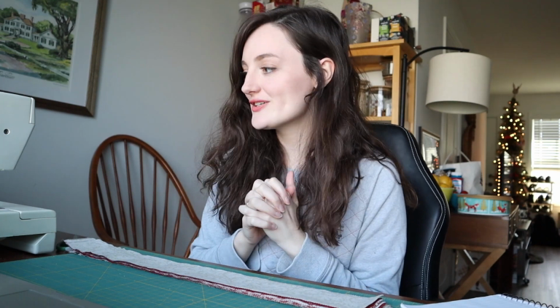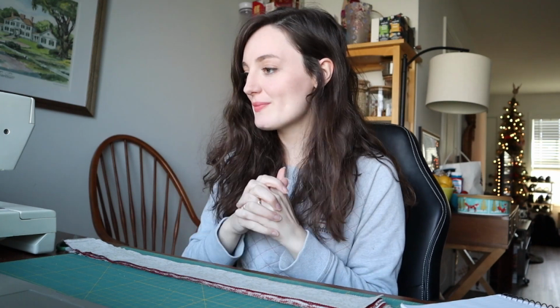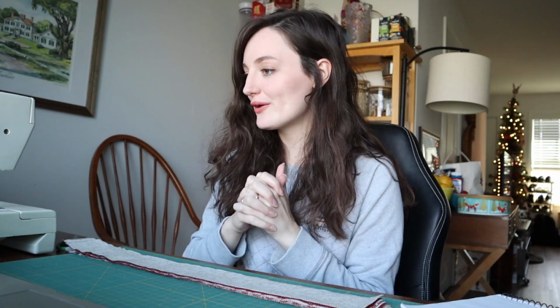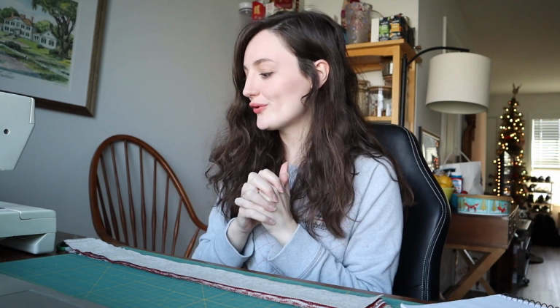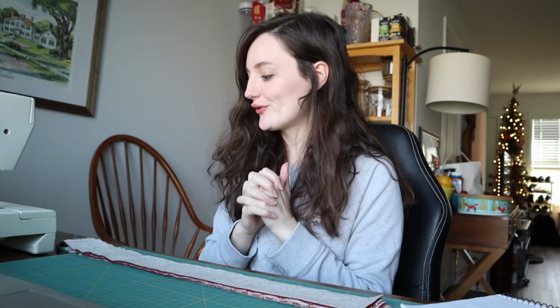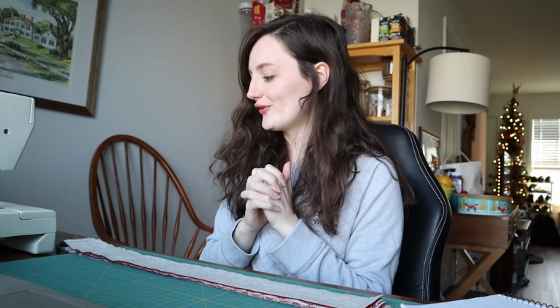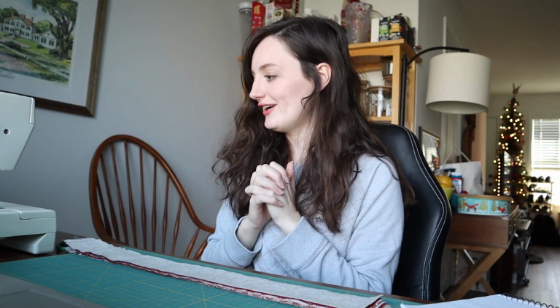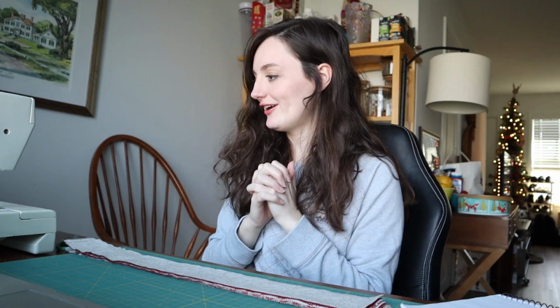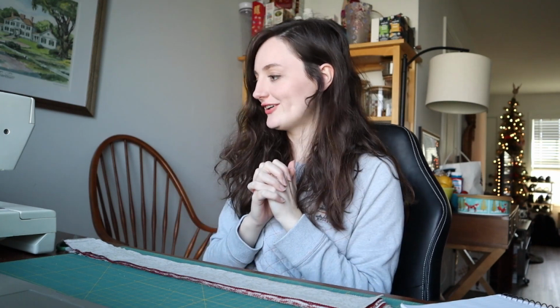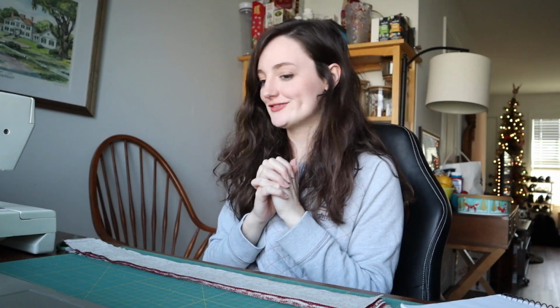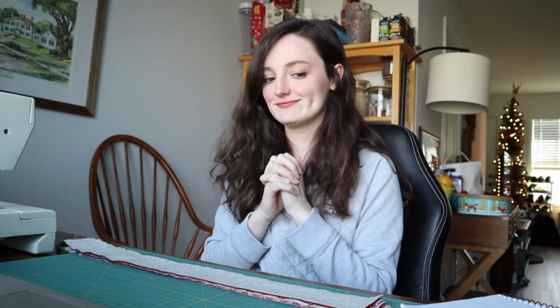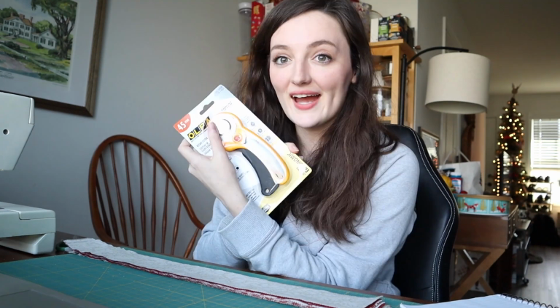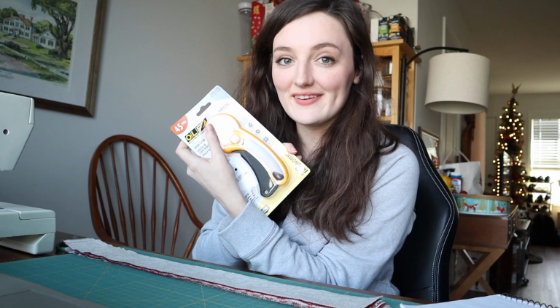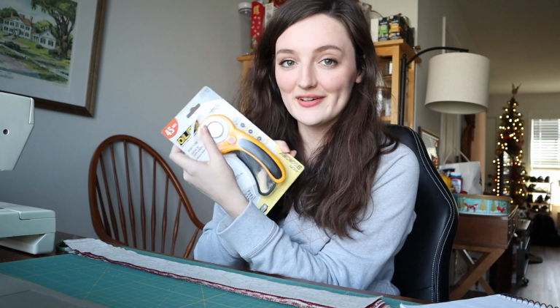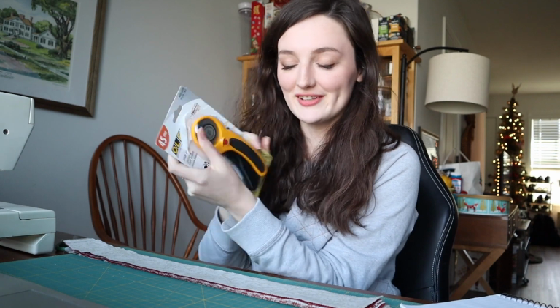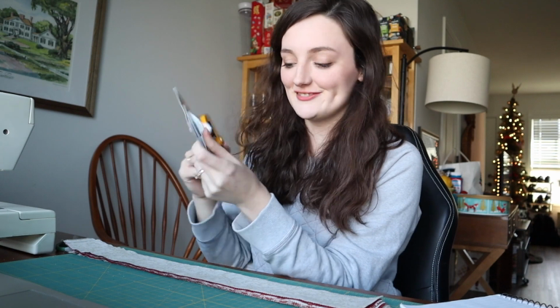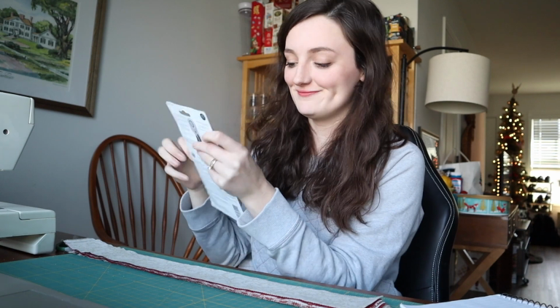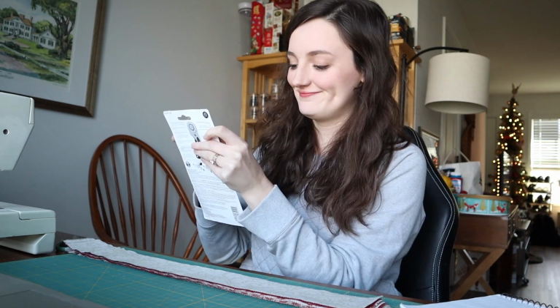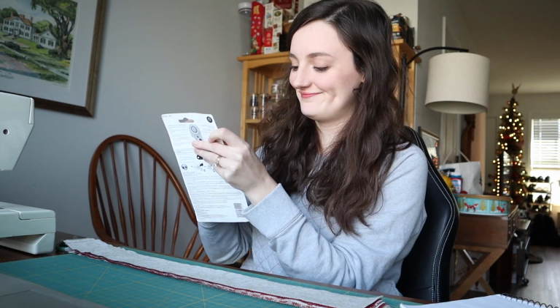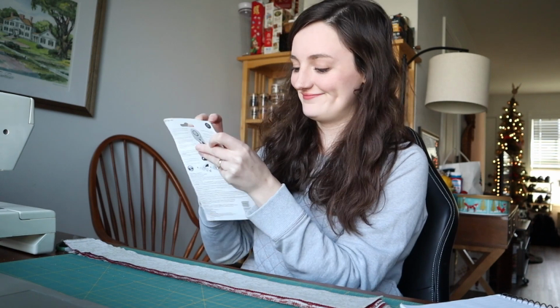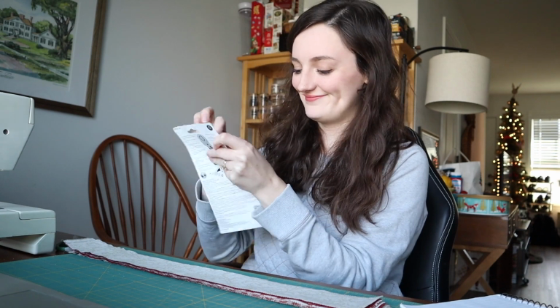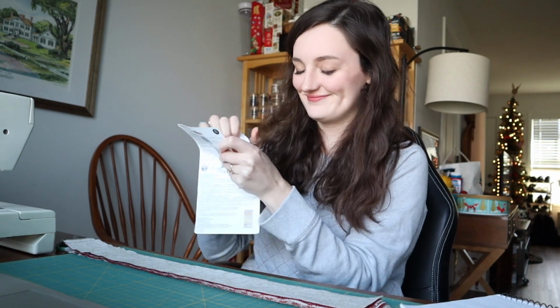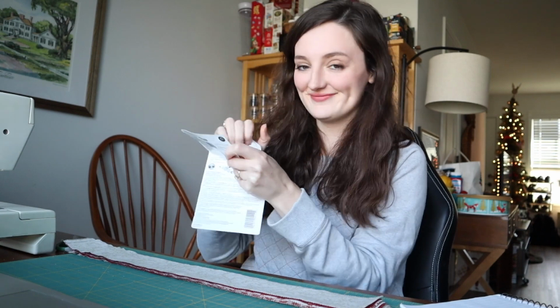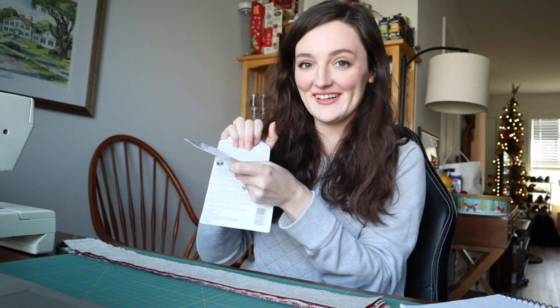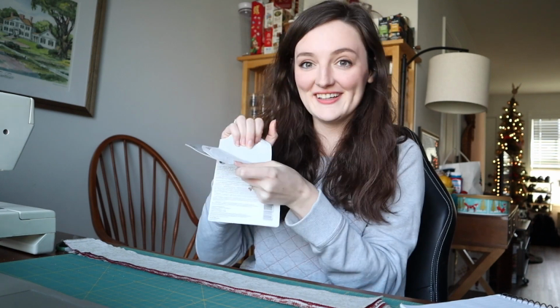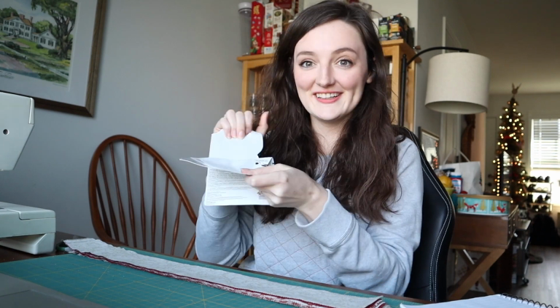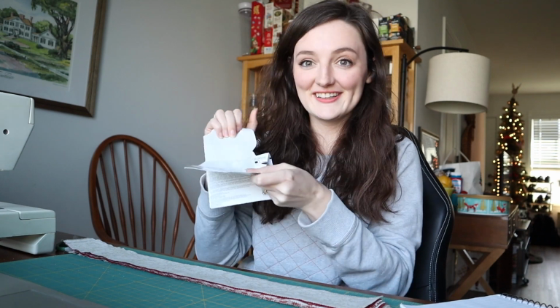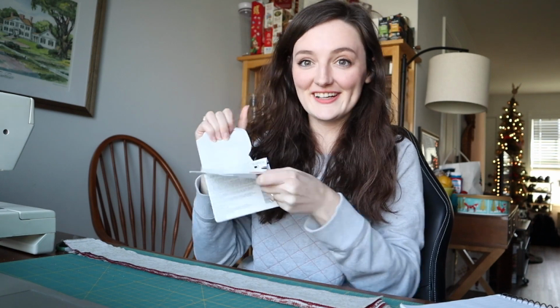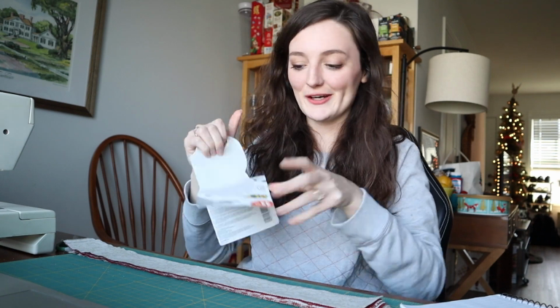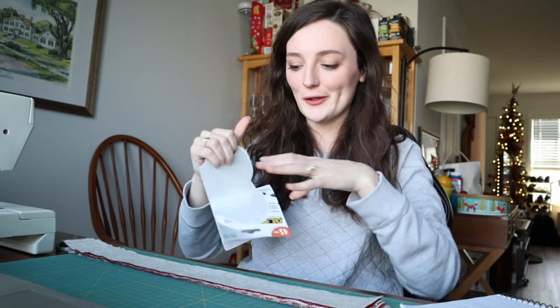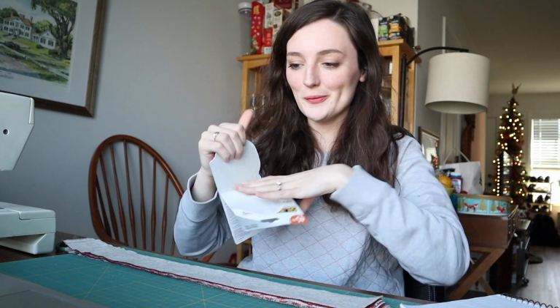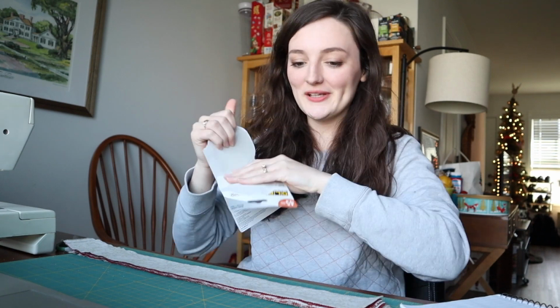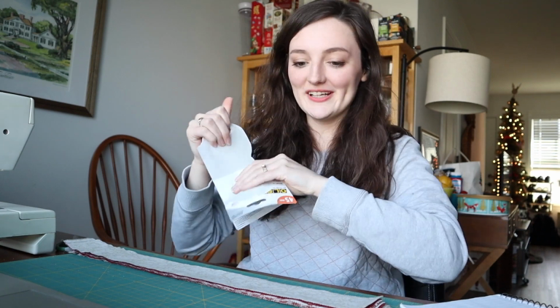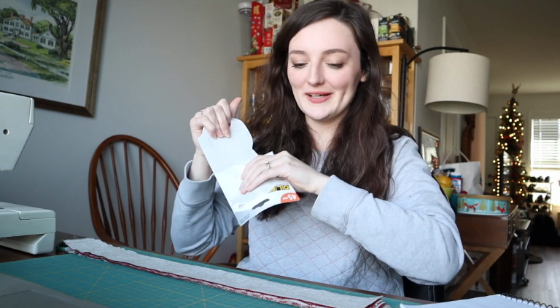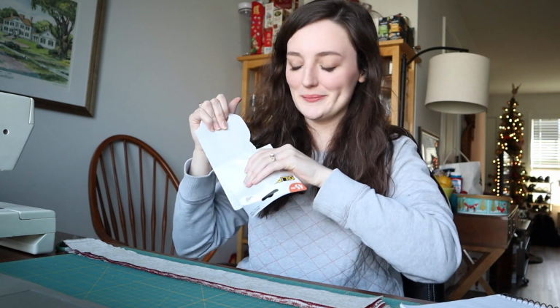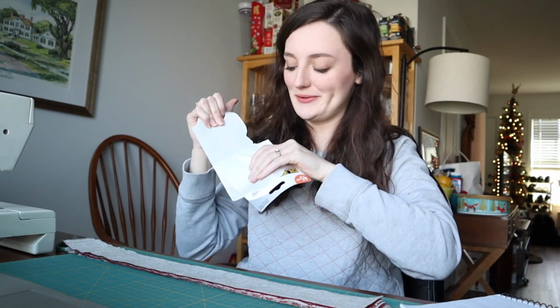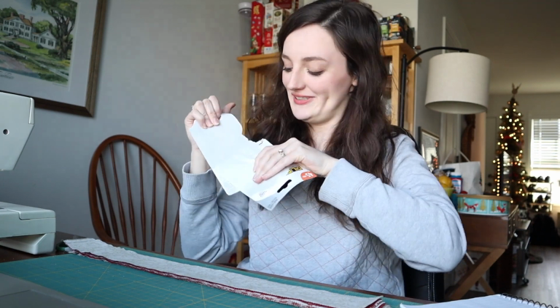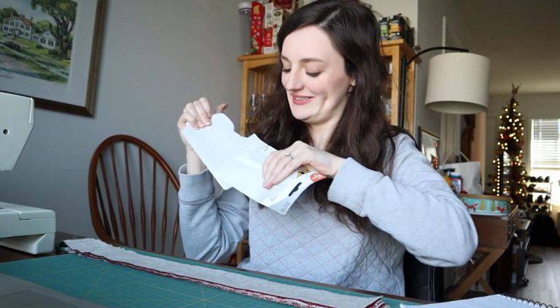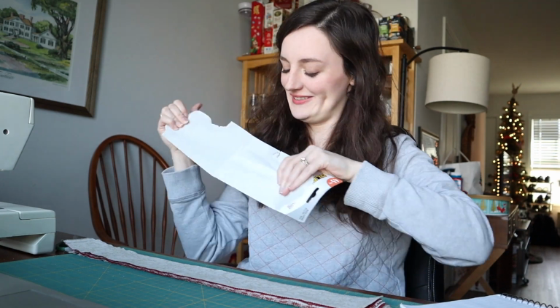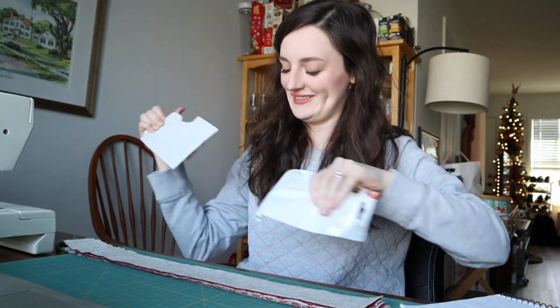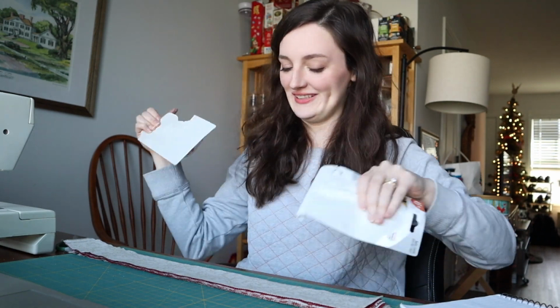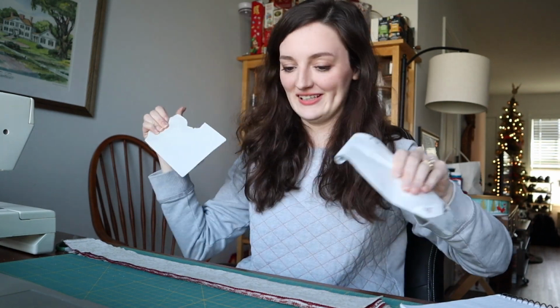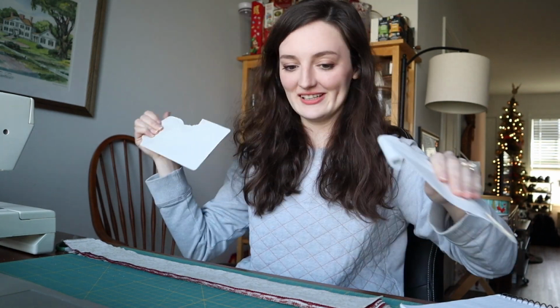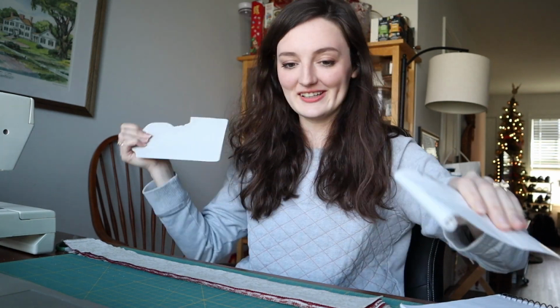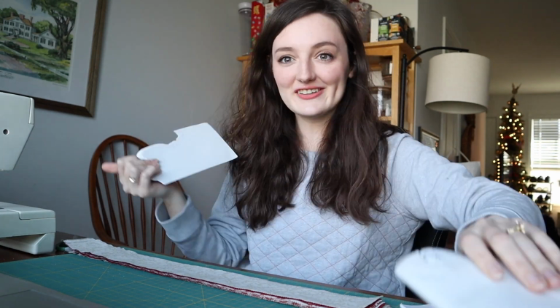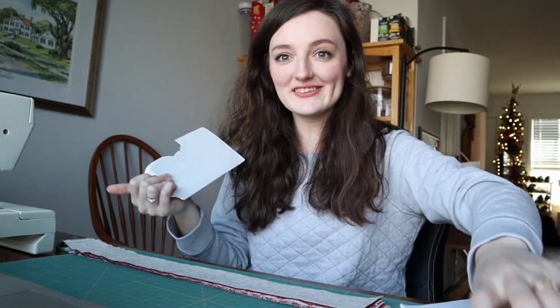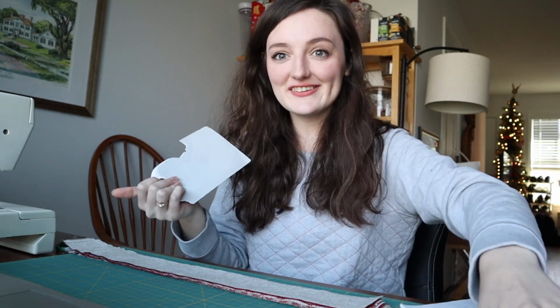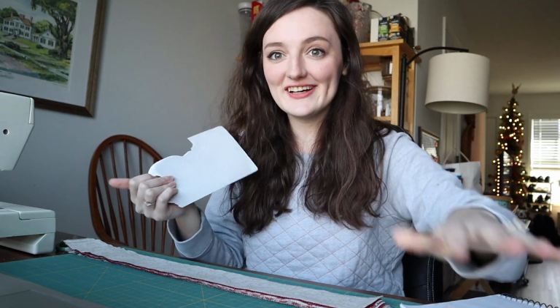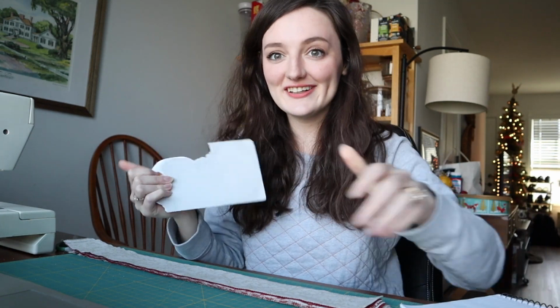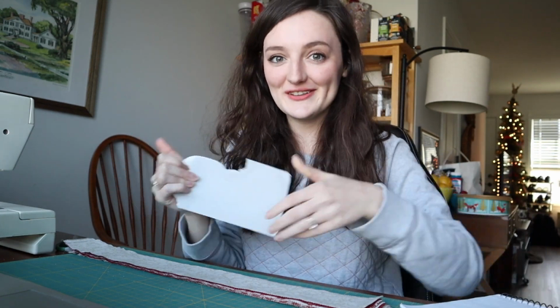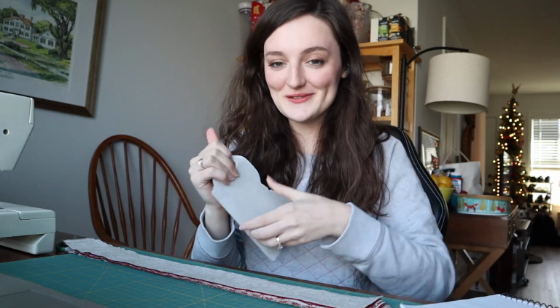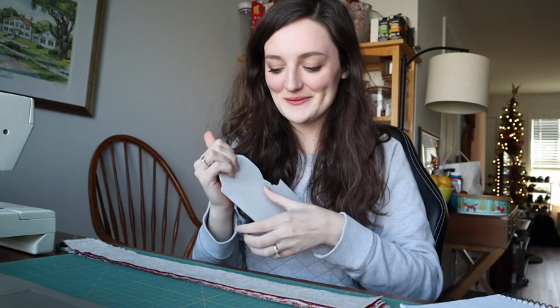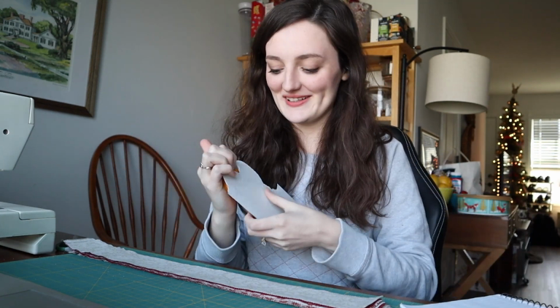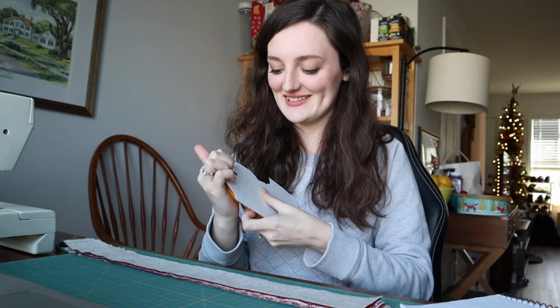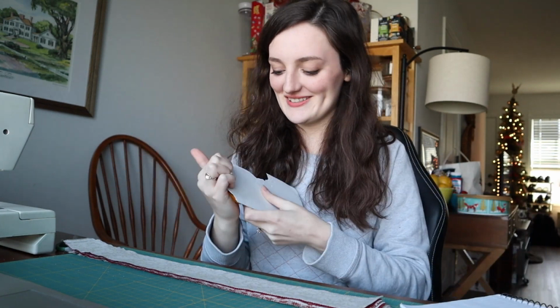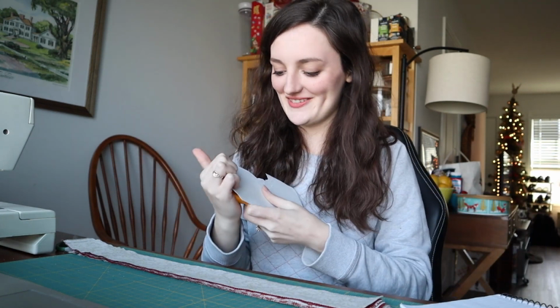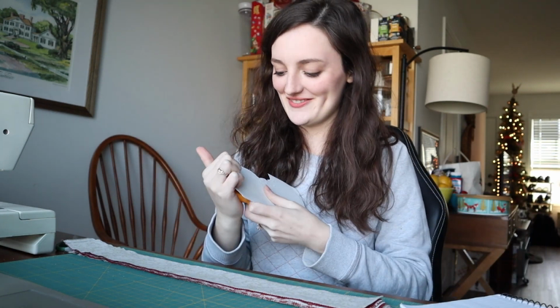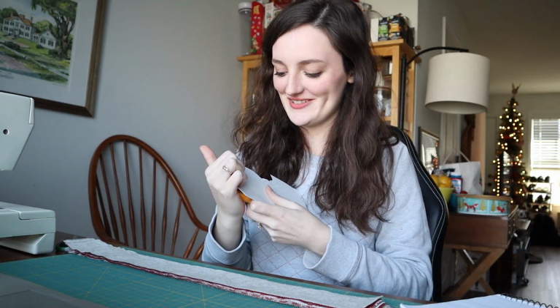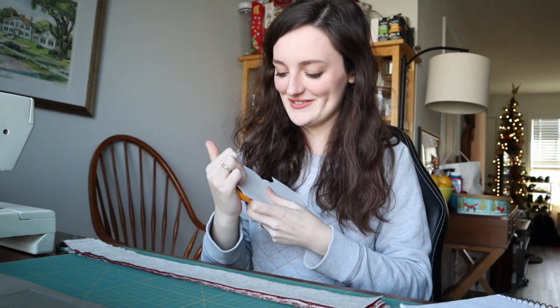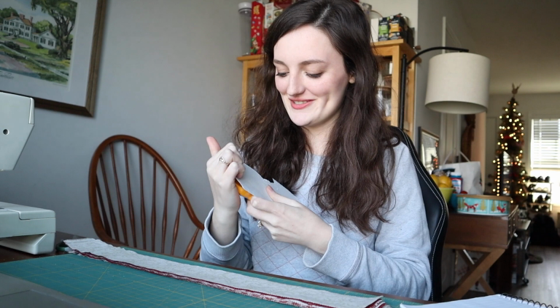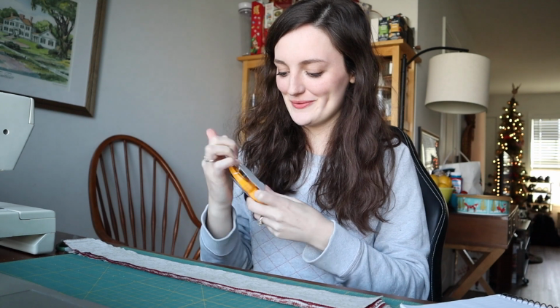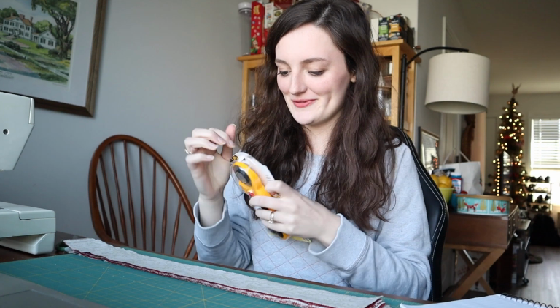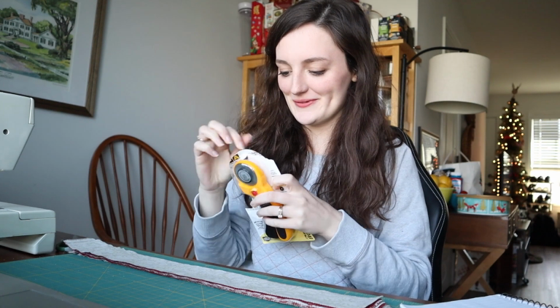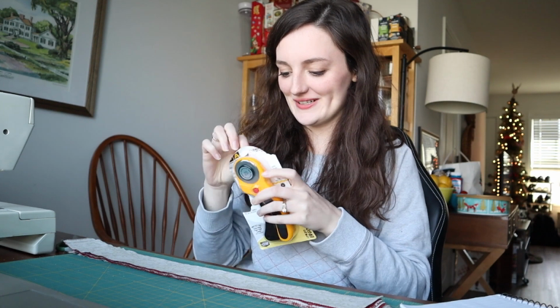Where's my rotary cutter? I found it. I've got to open it up. I've got to learn how to use one of these — I've never used it before.